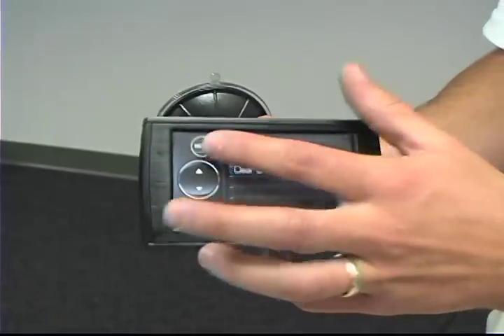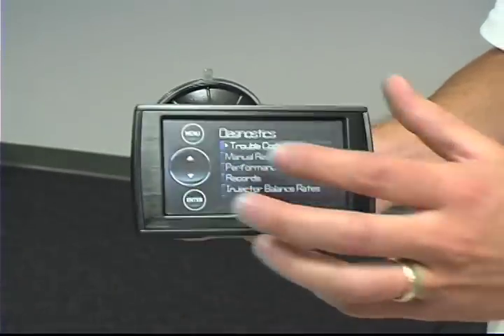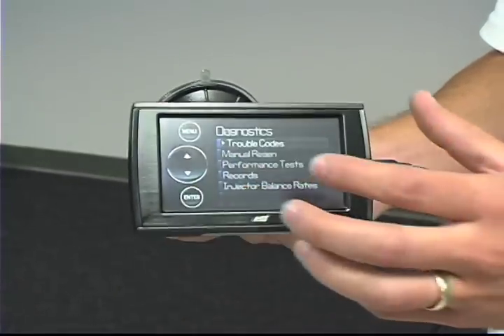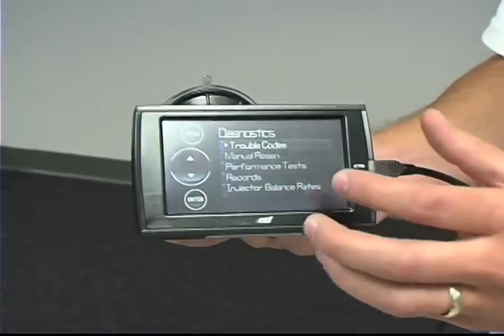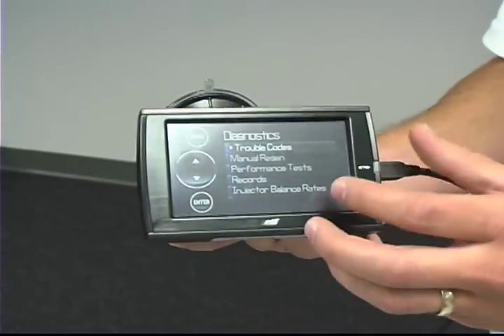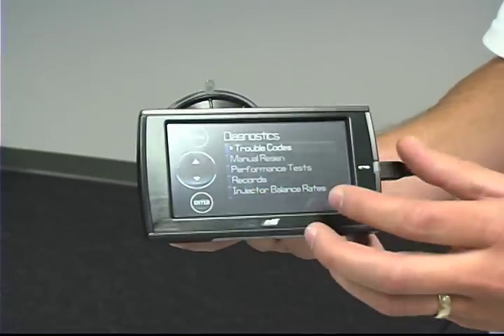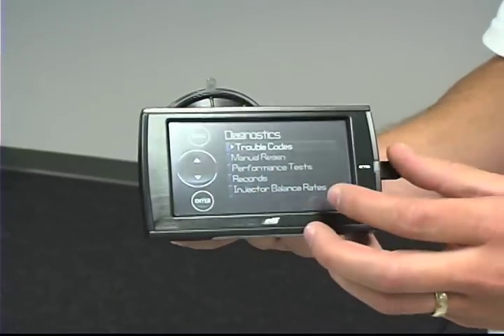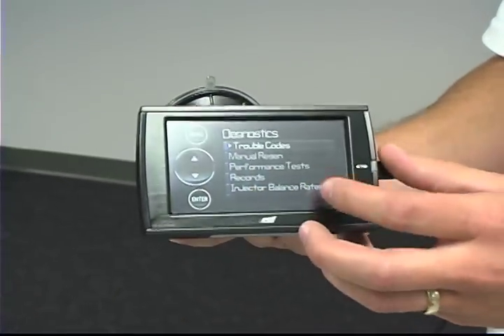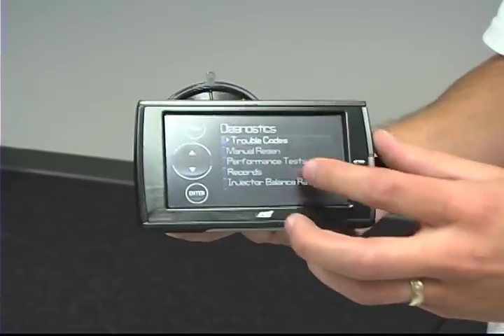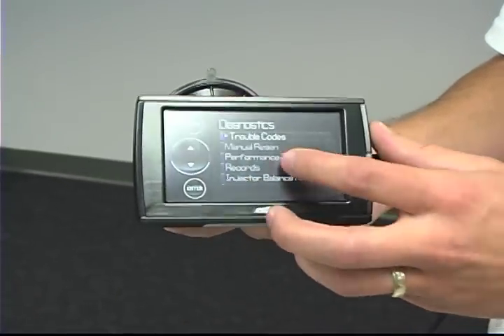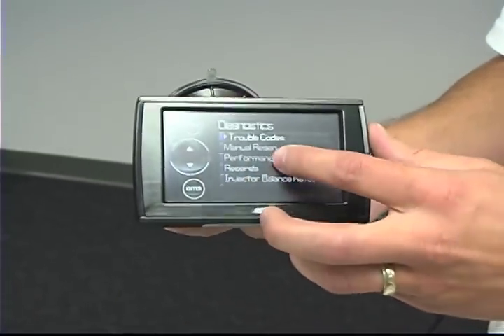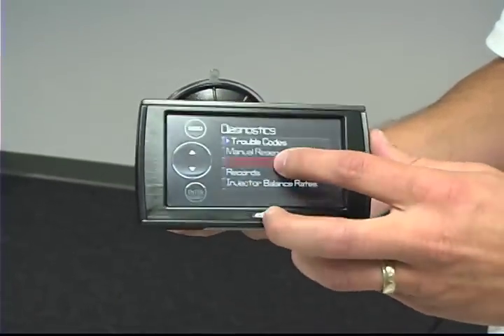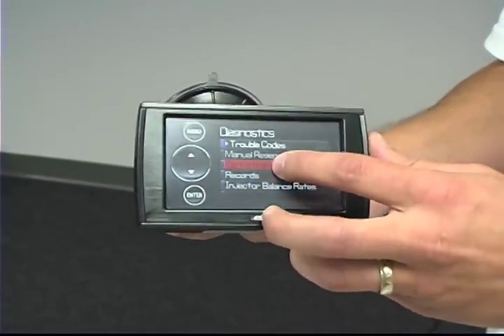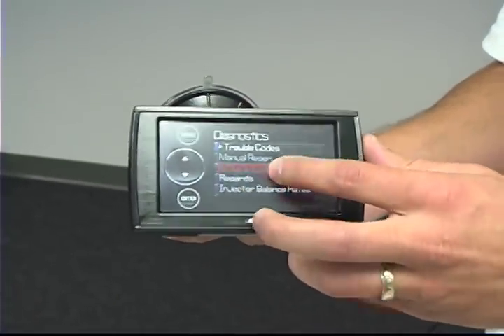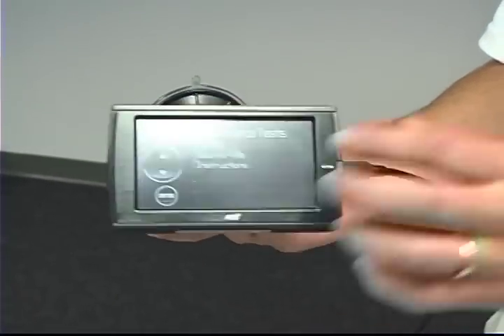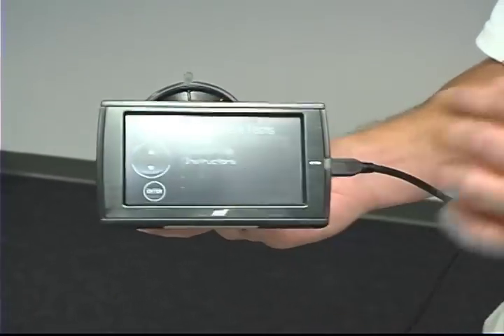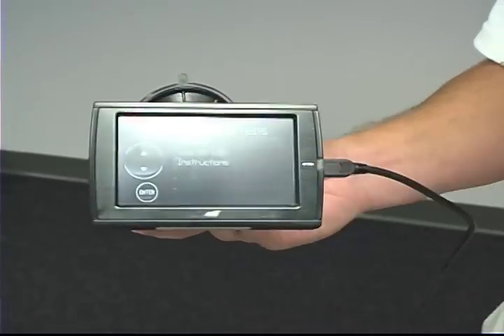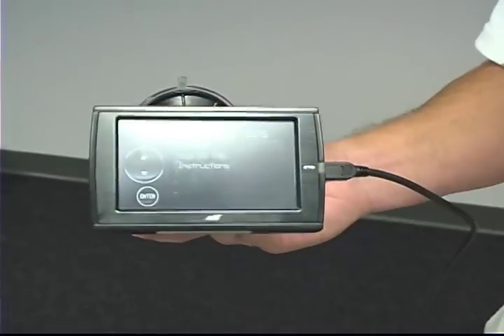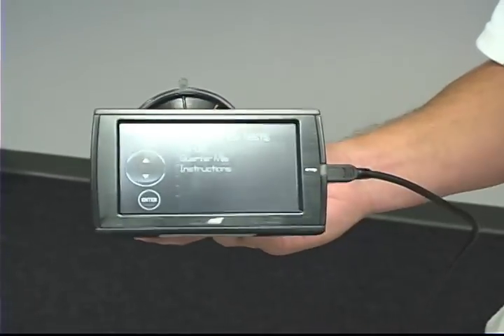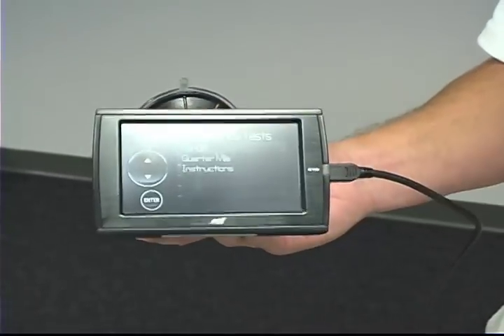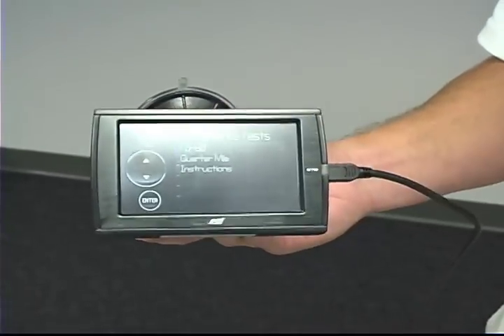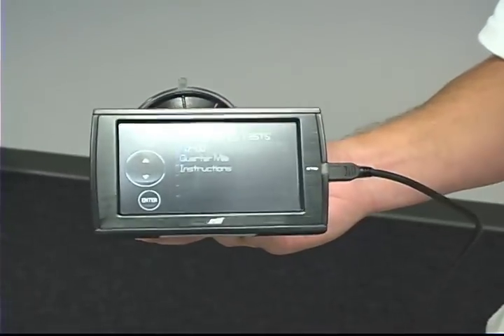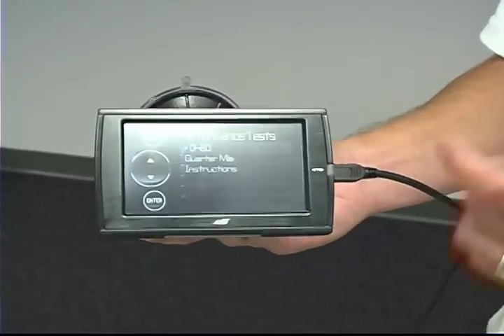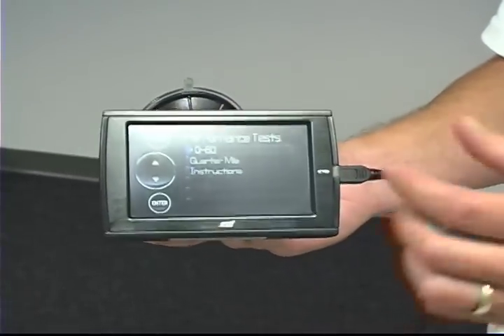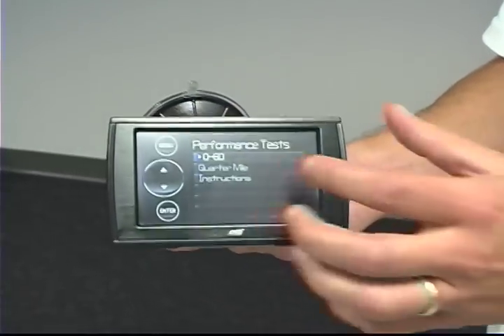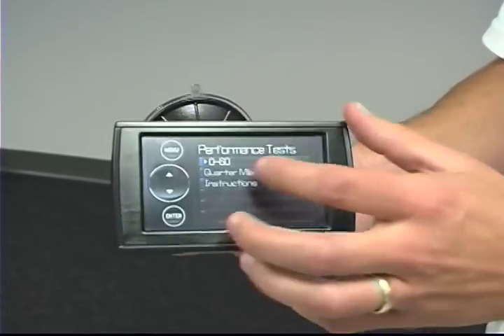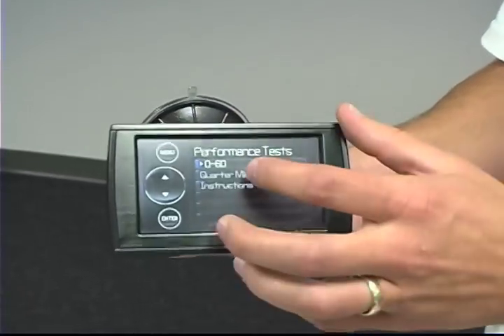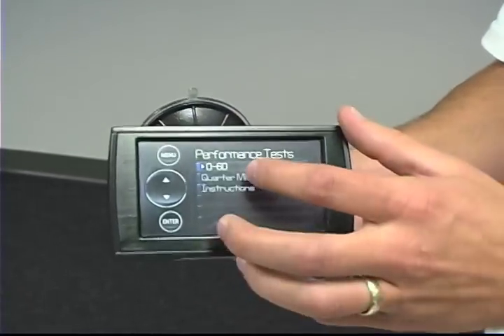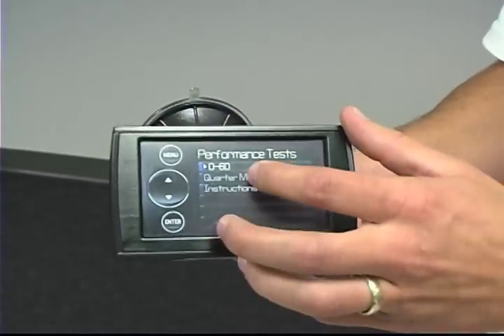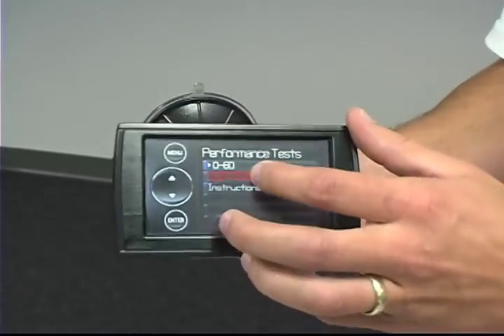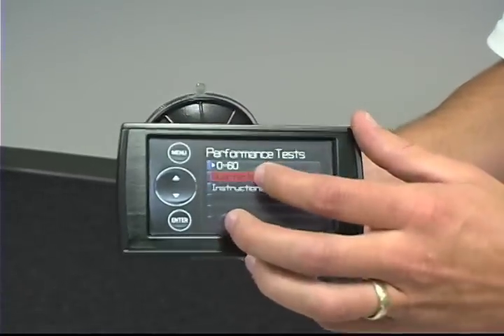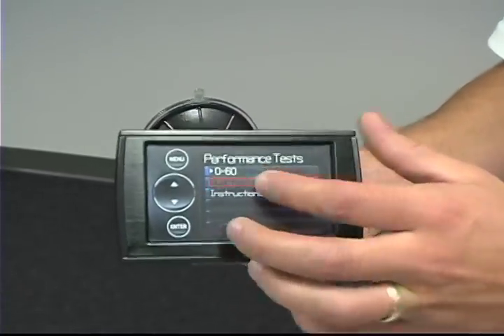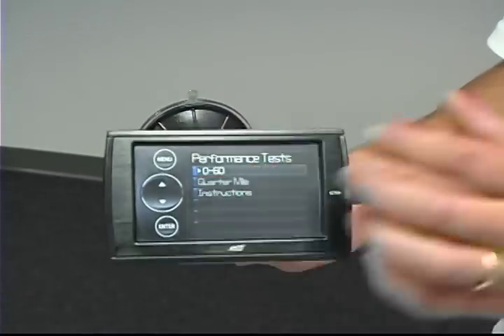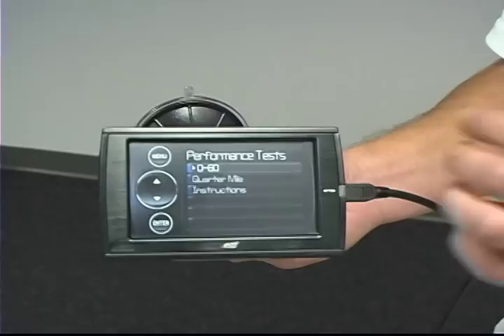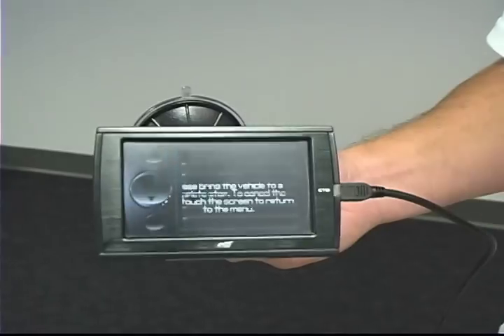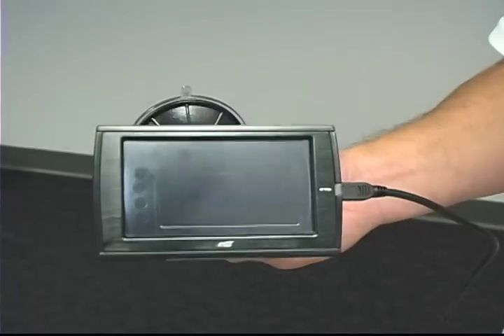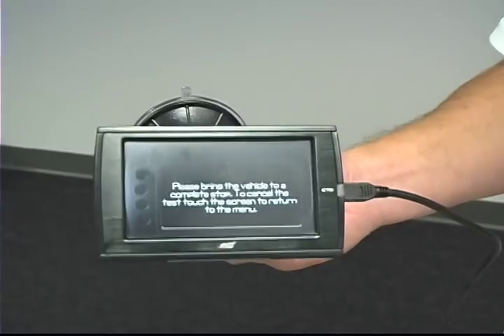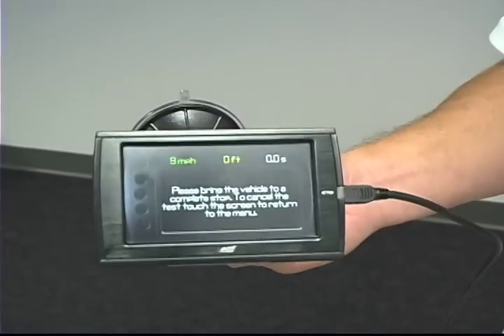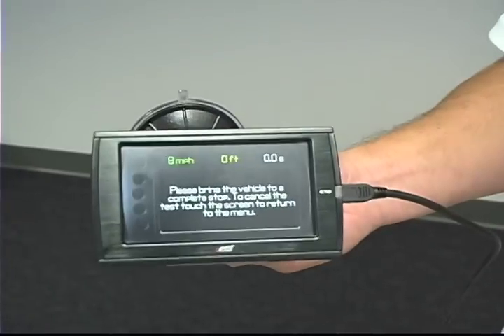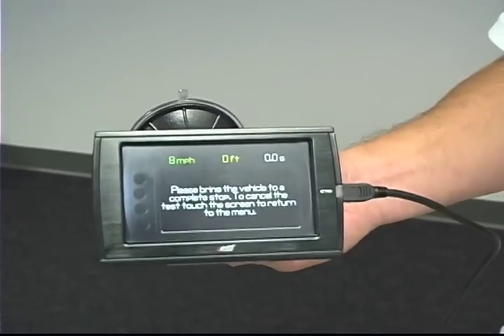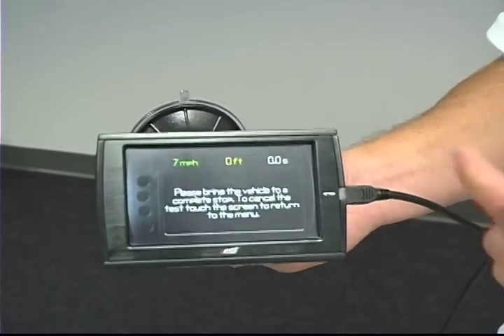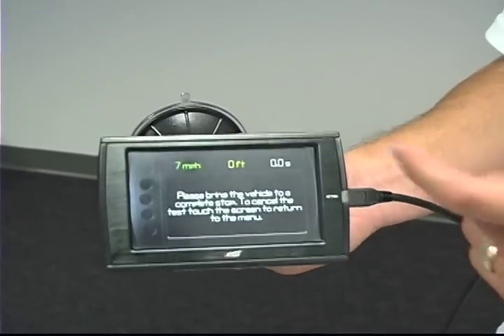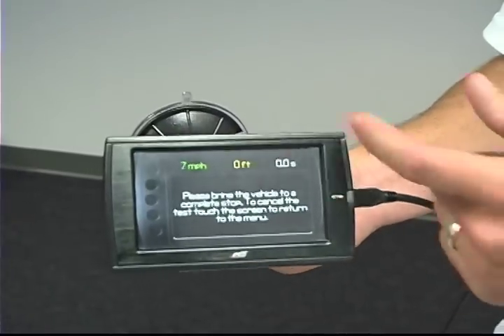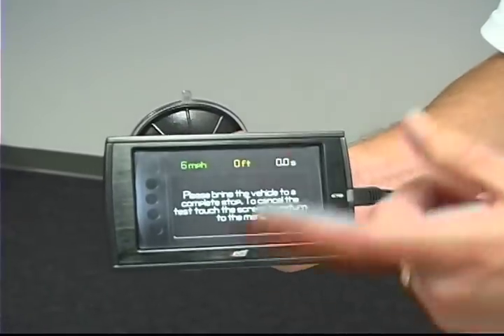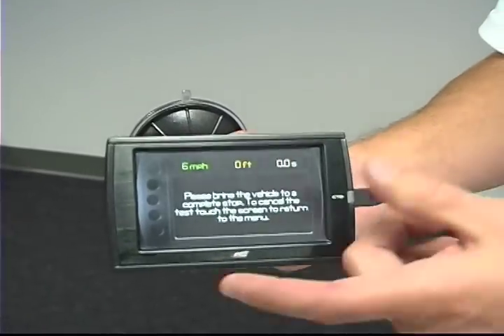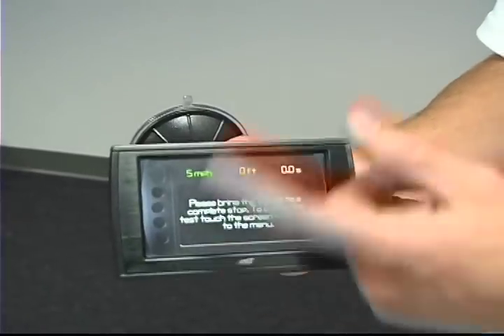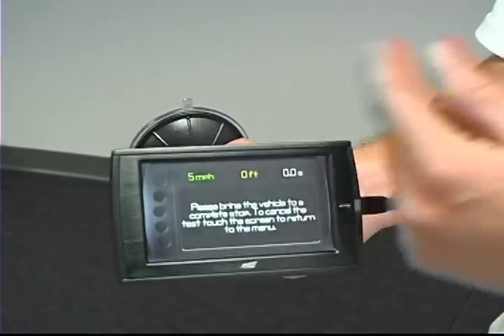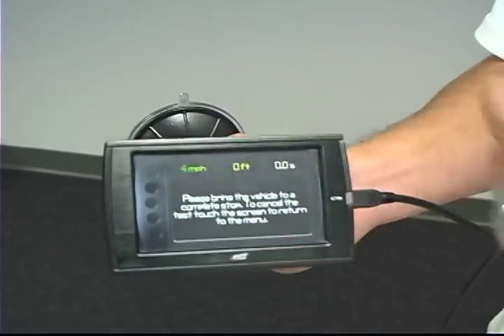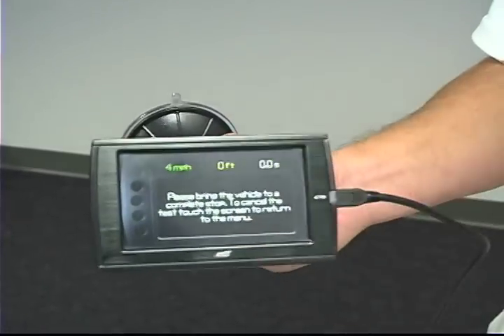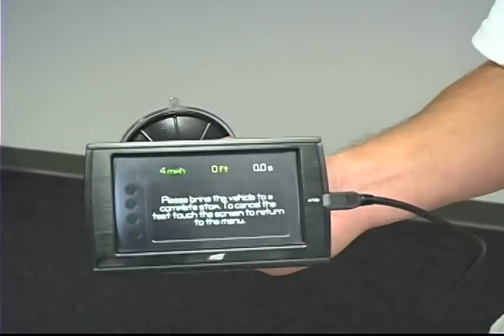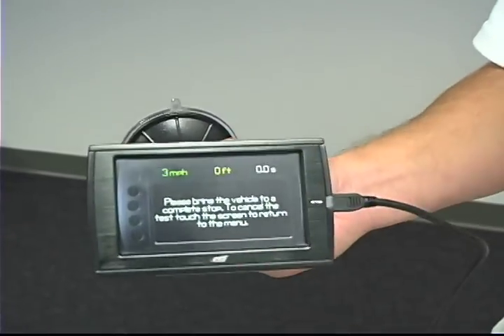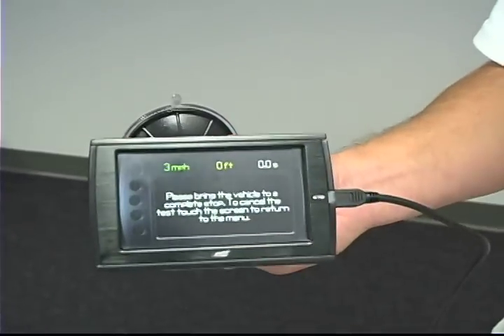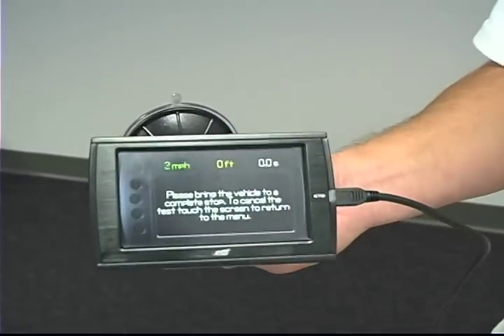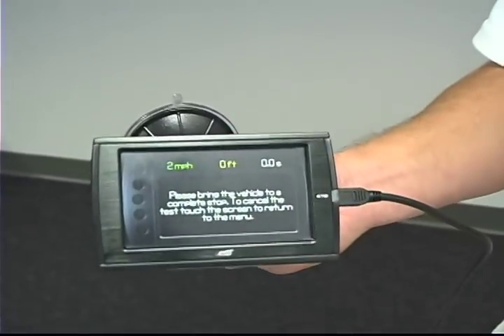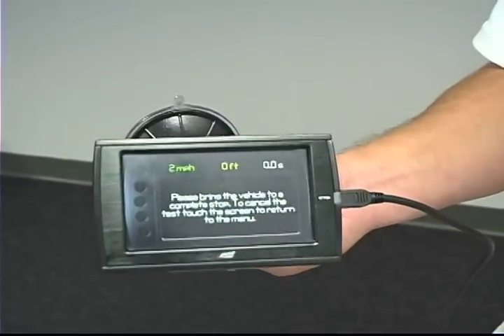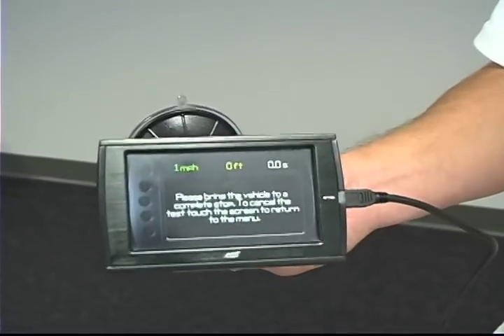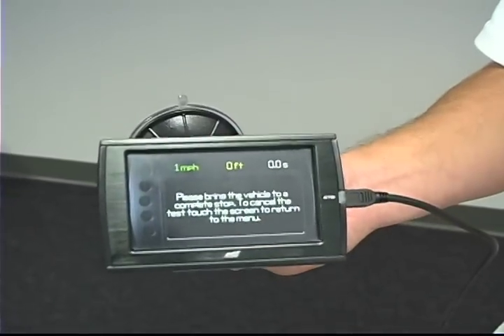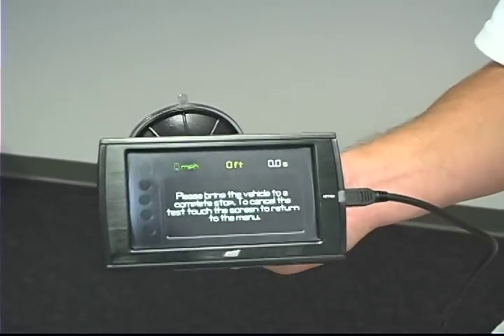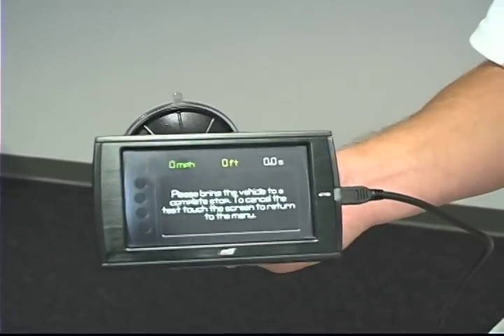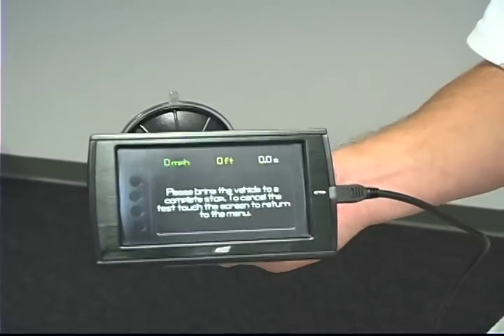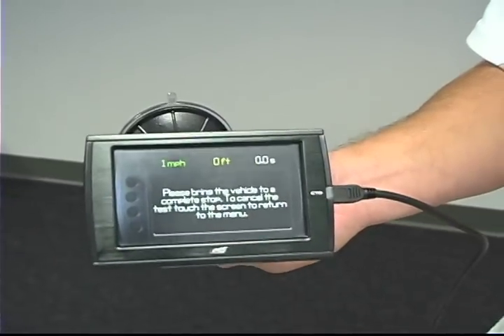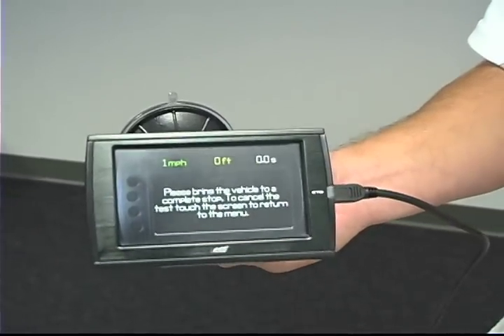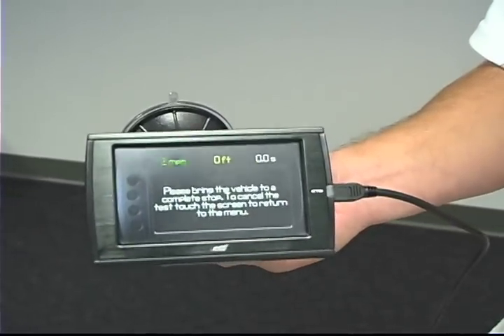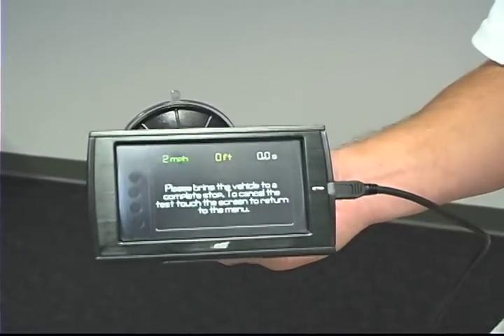It has built-in performance tests like a zero to sixty and a quarter mile, and it's even got a staging light, just like you would see on the track.